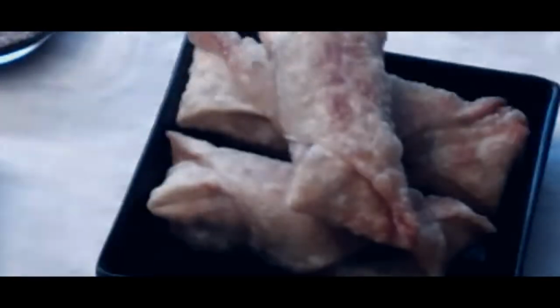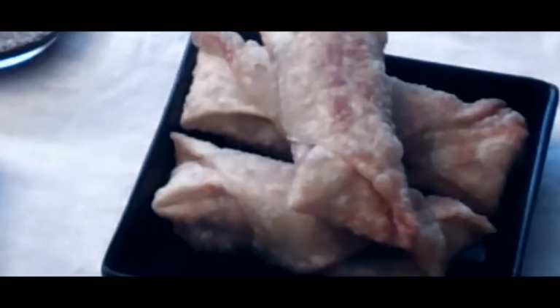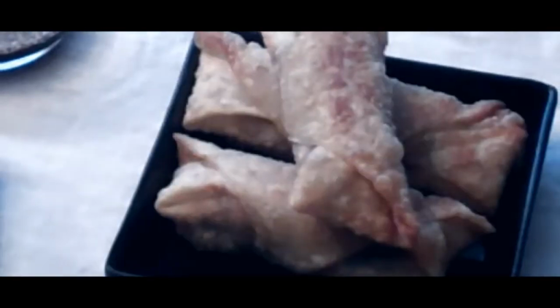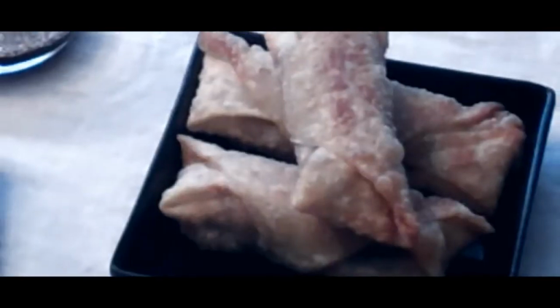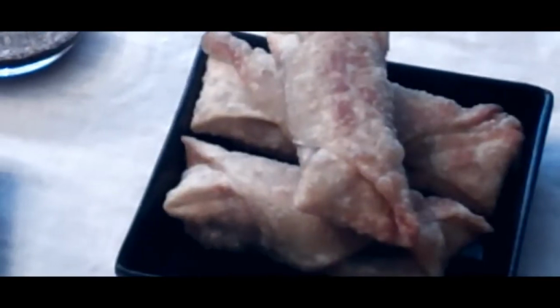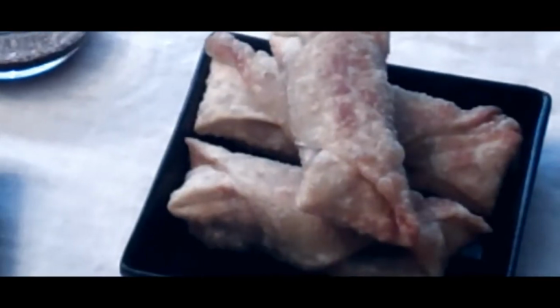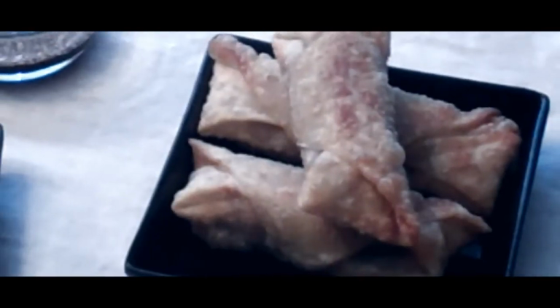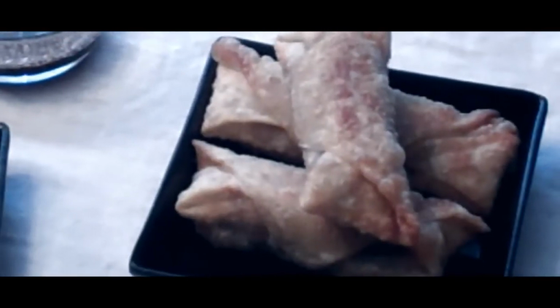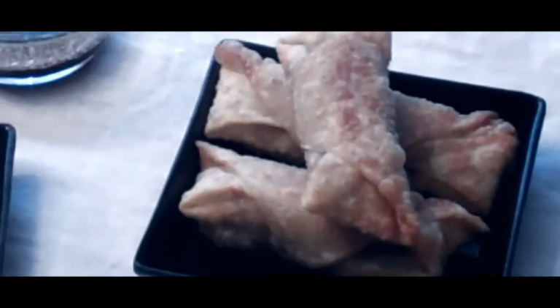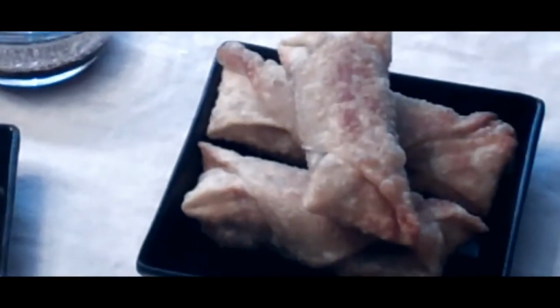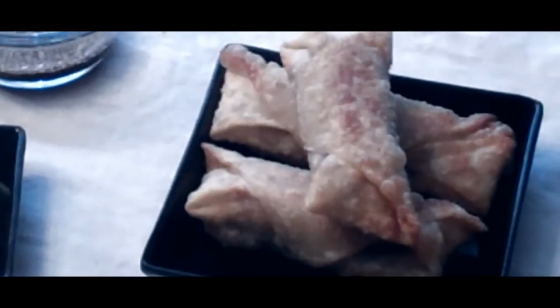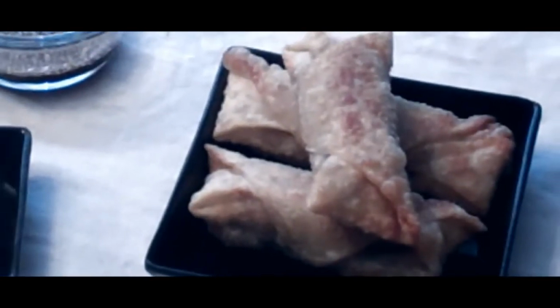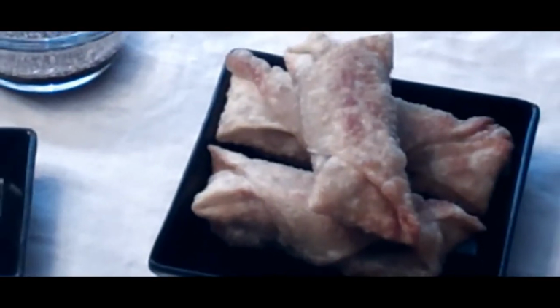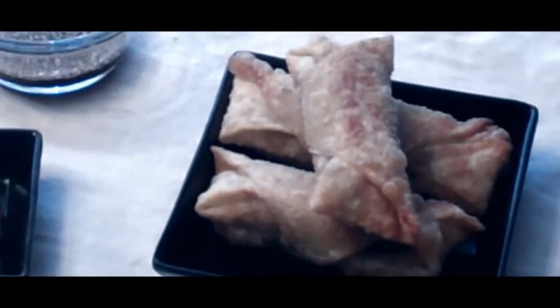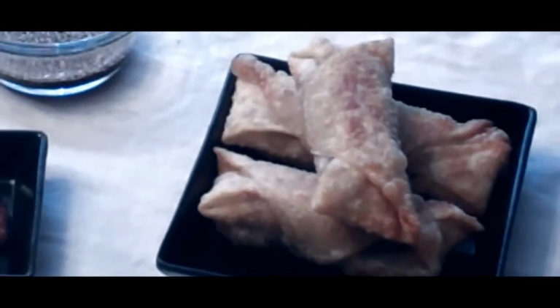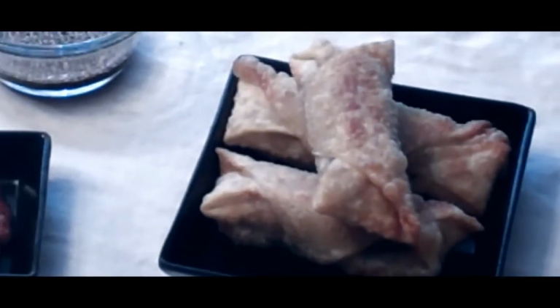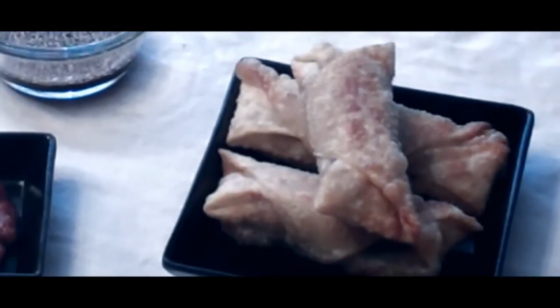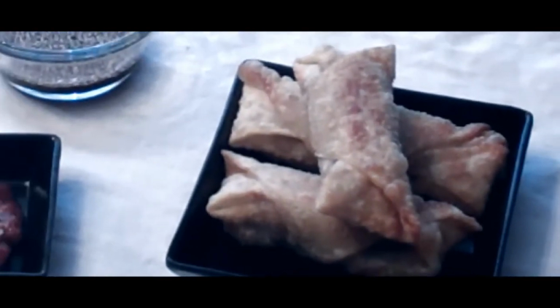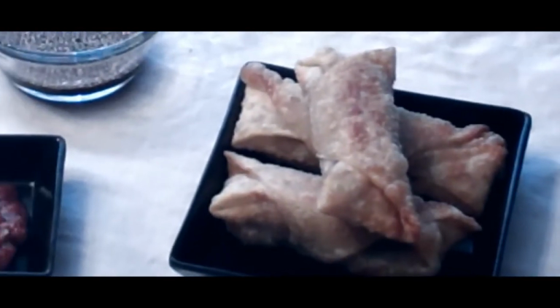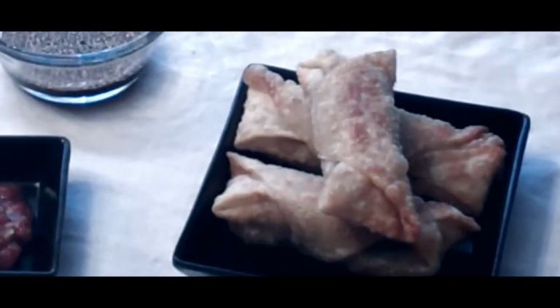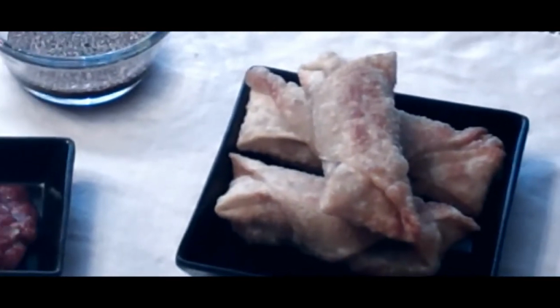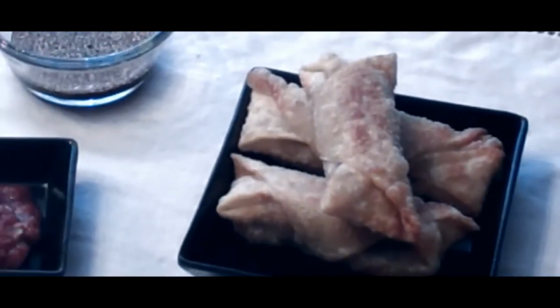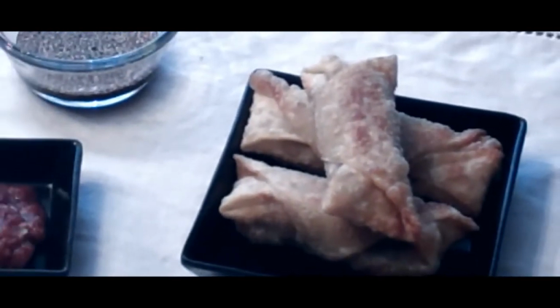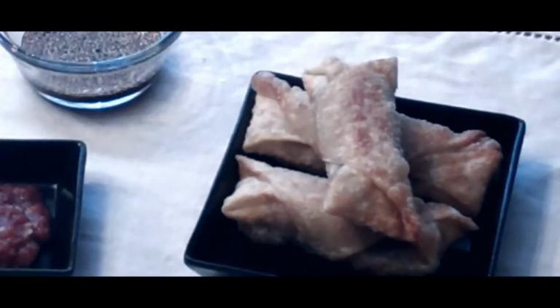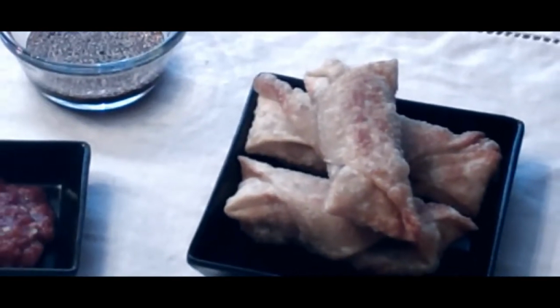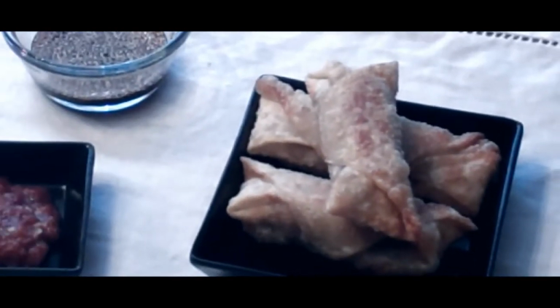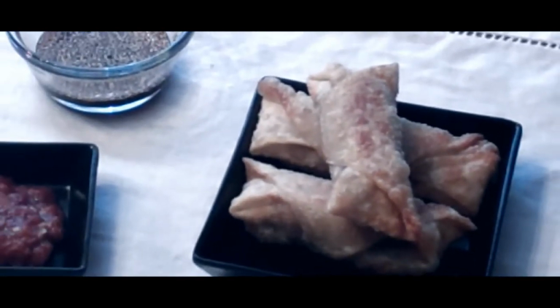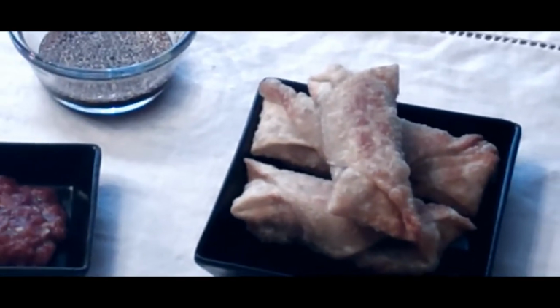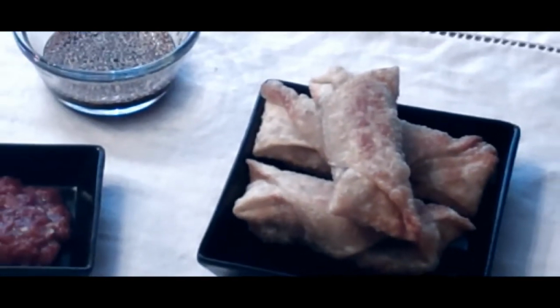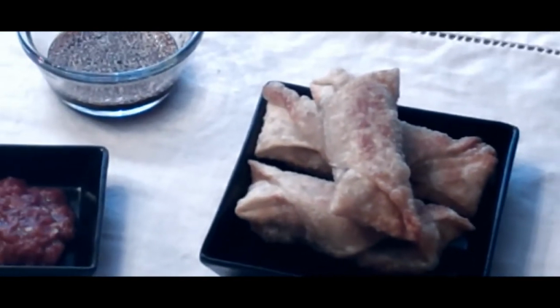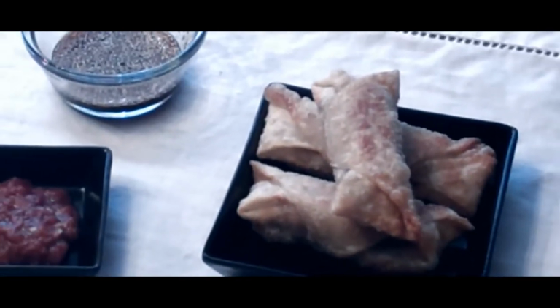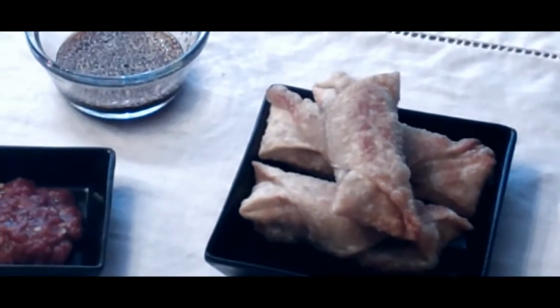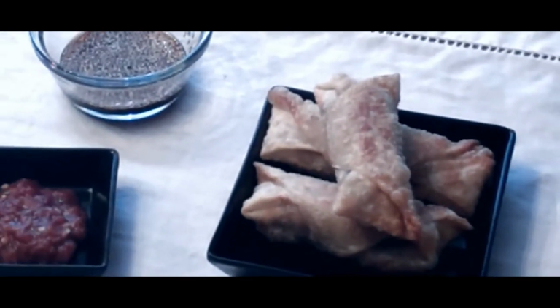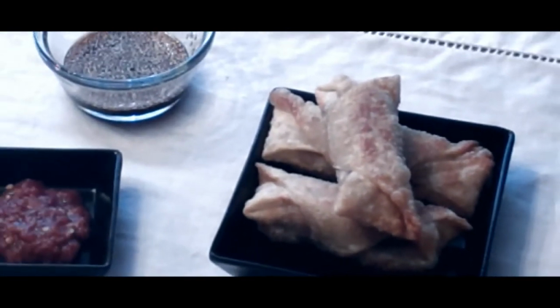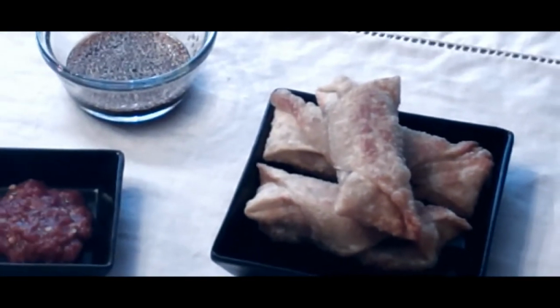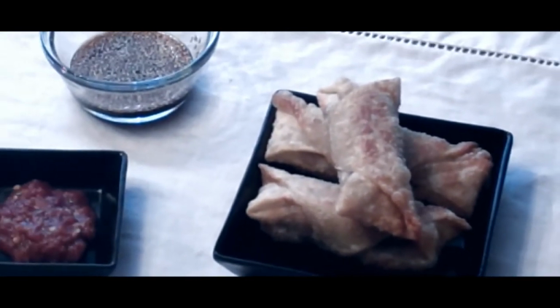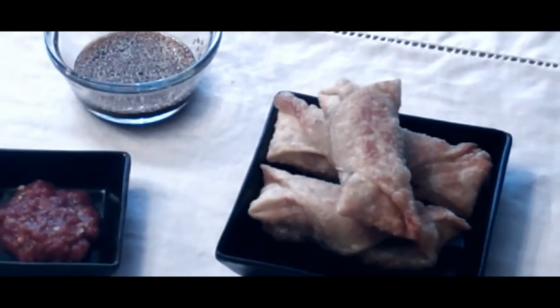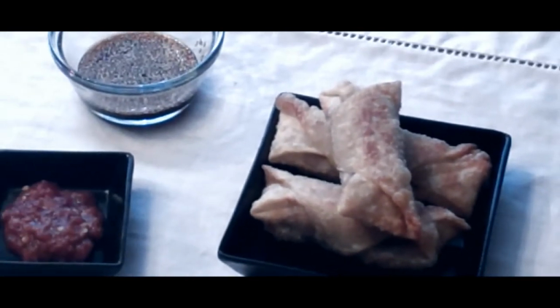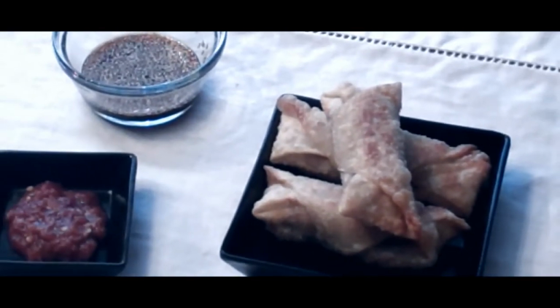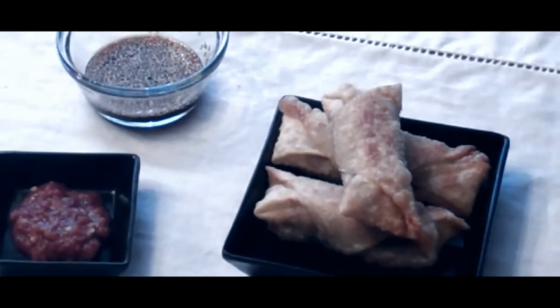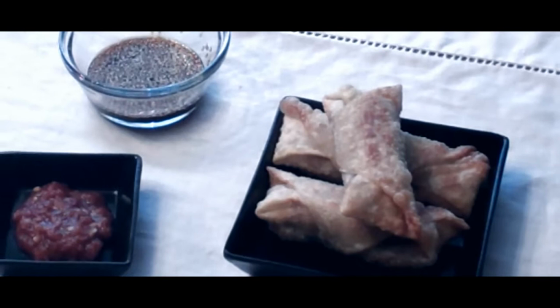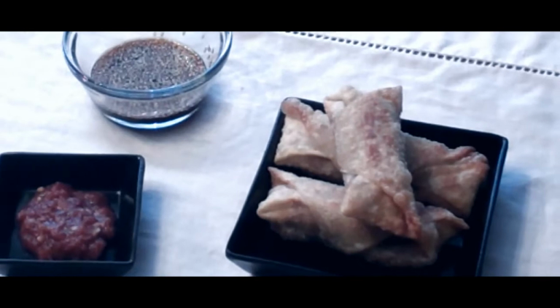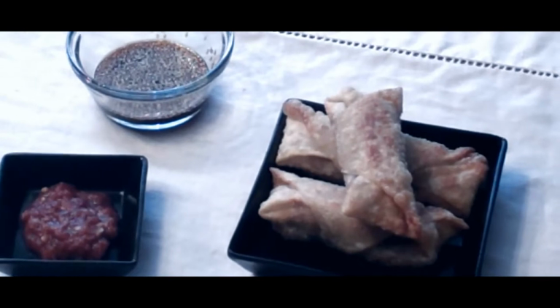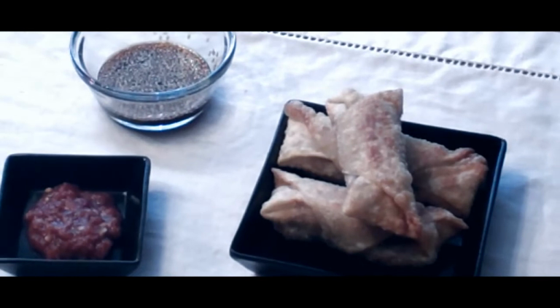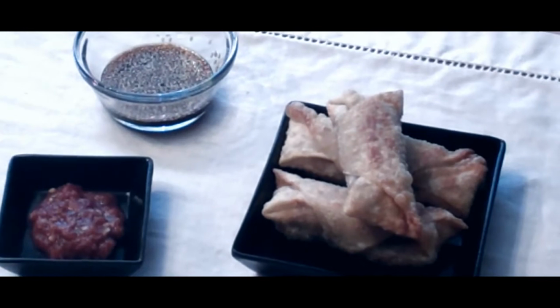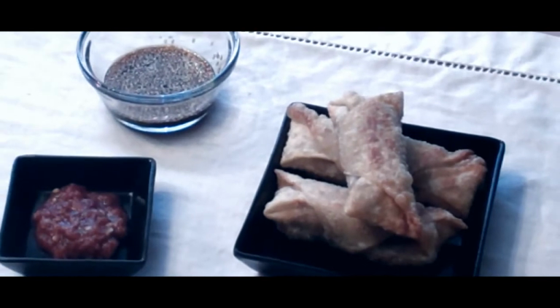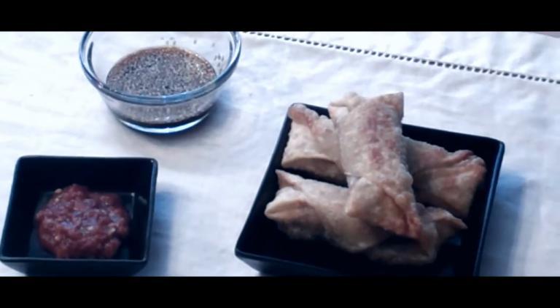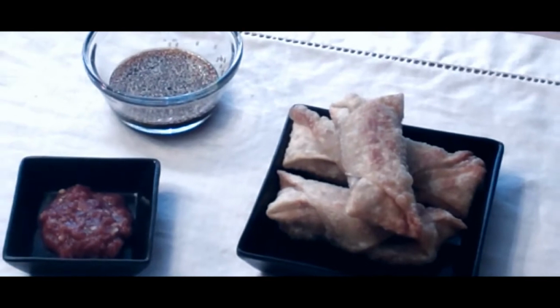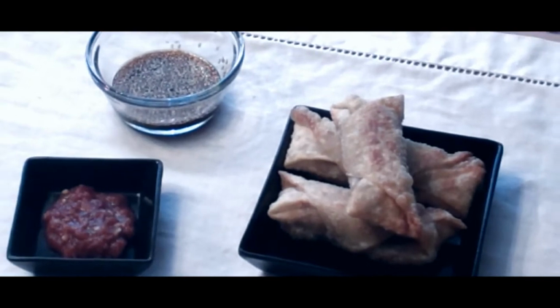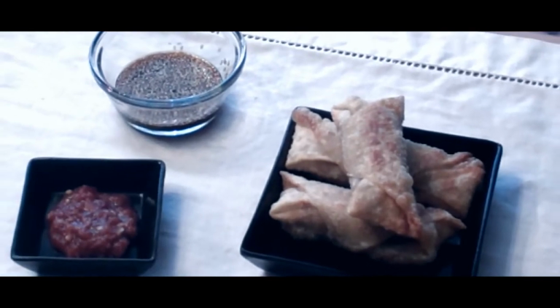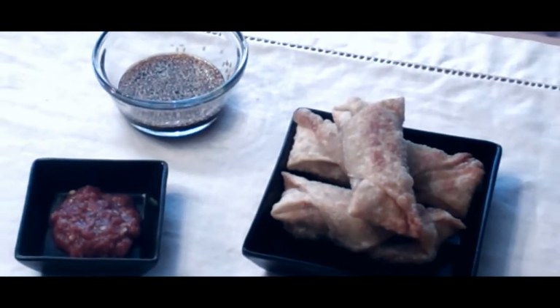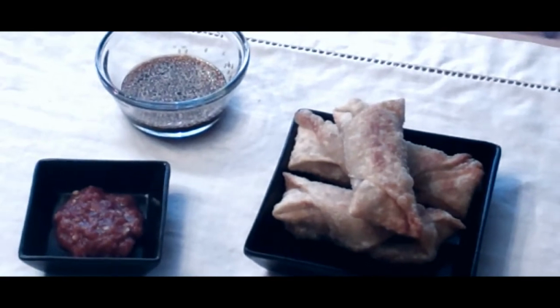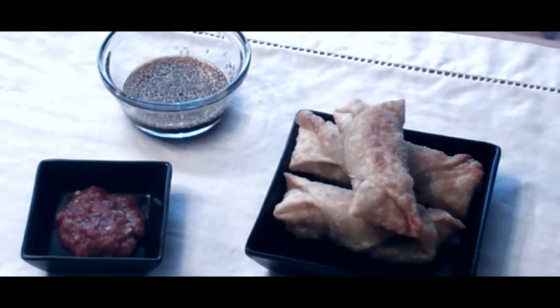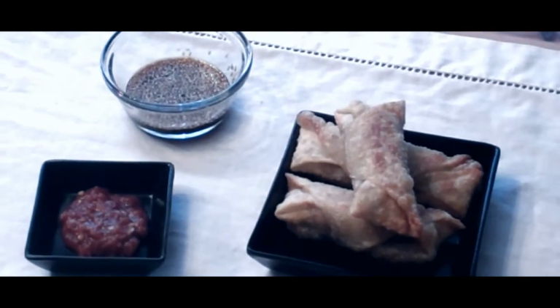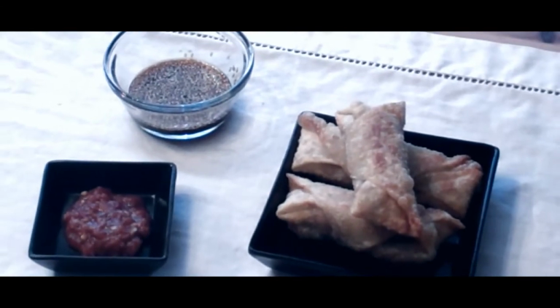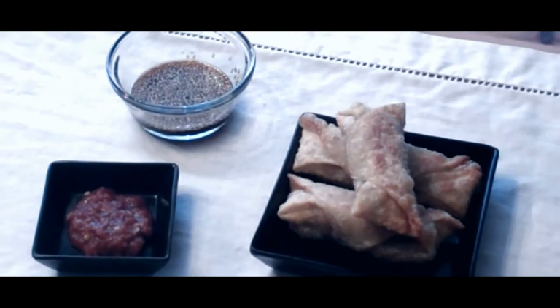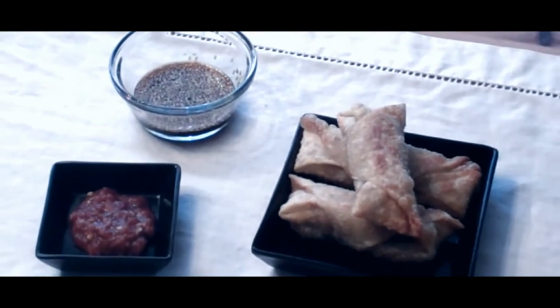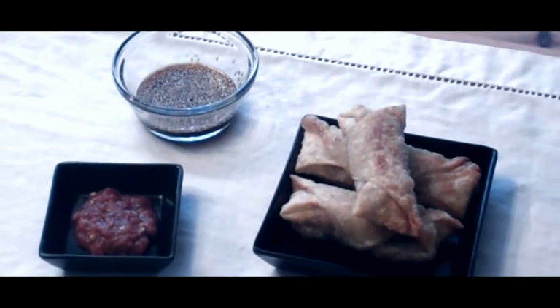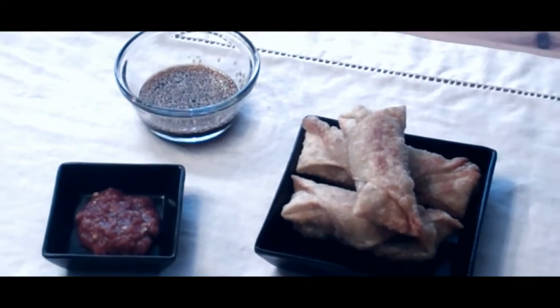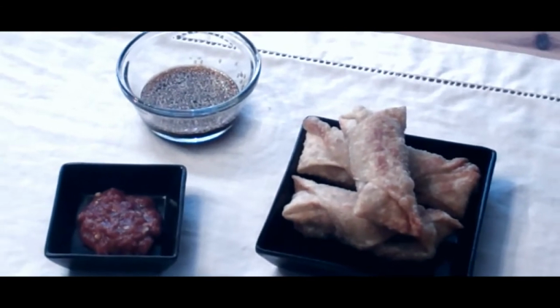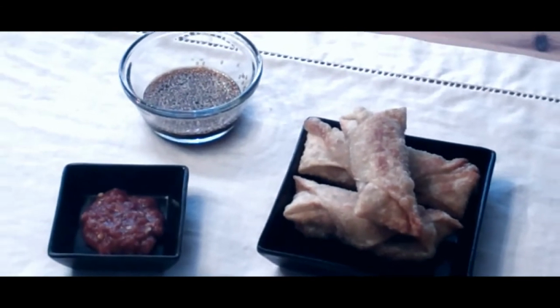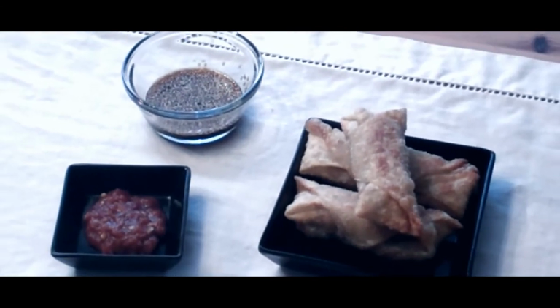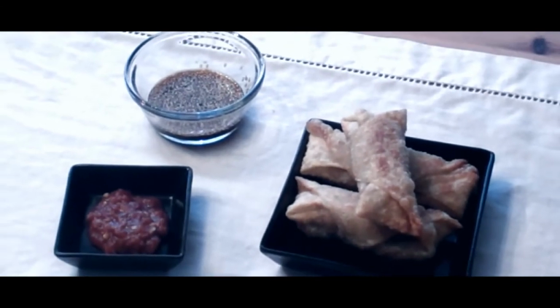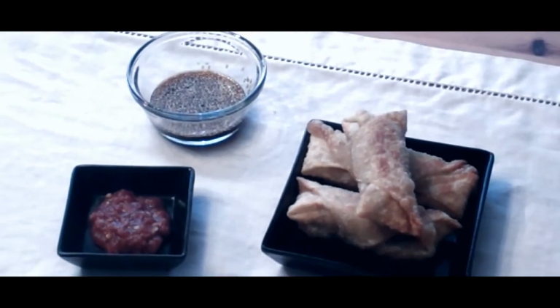Today we're going to make beef egg rolls with a toasted sesame seed and soy sauce dipping sauce. Let's get started.